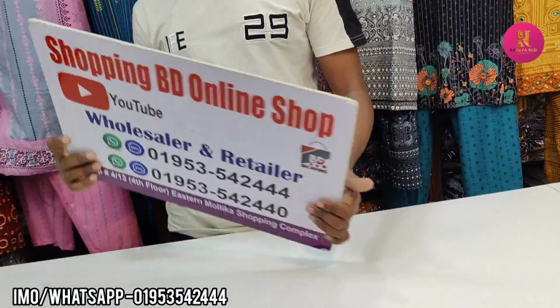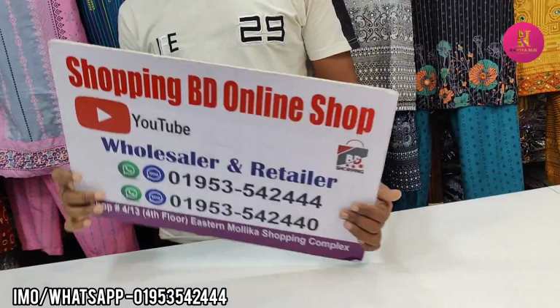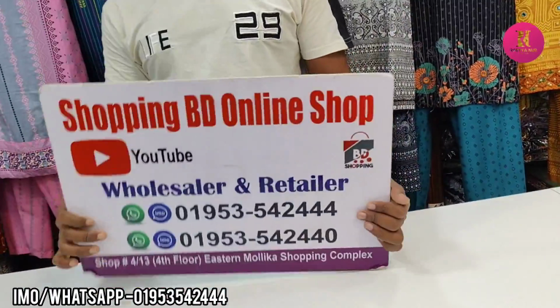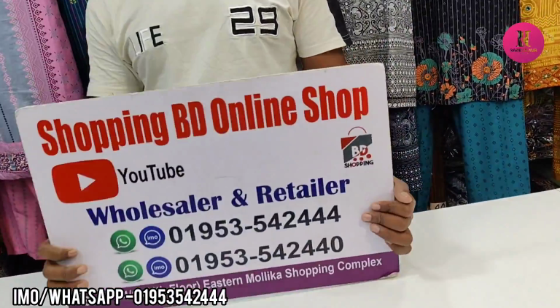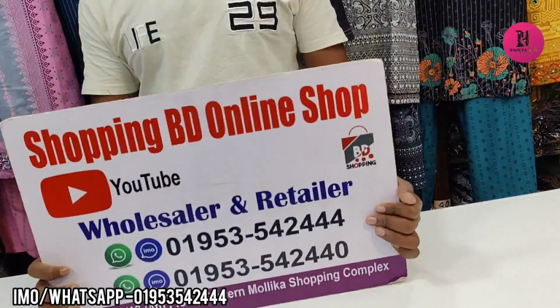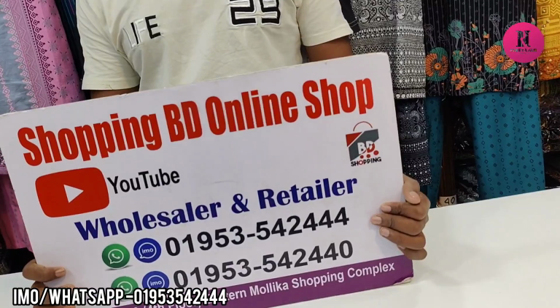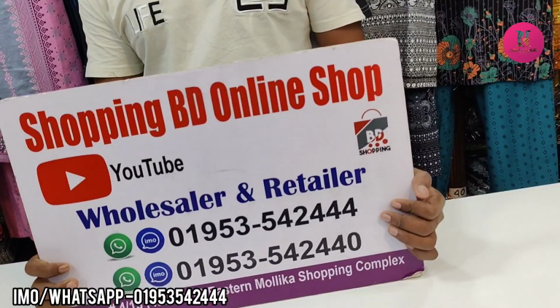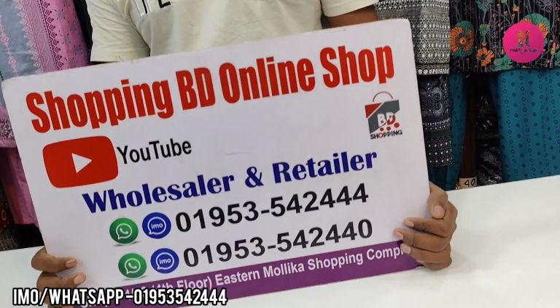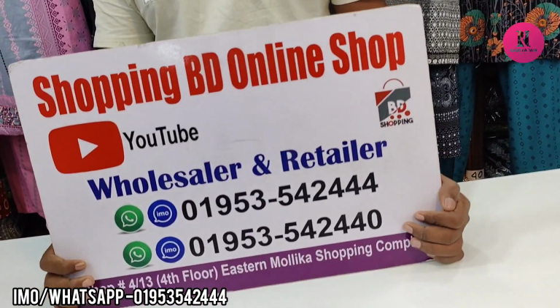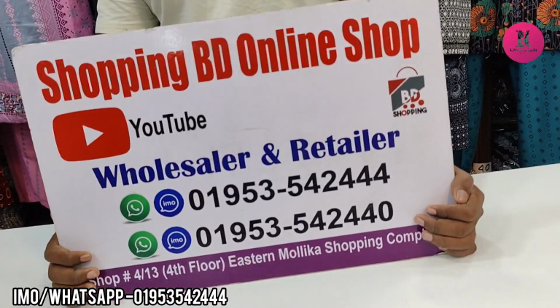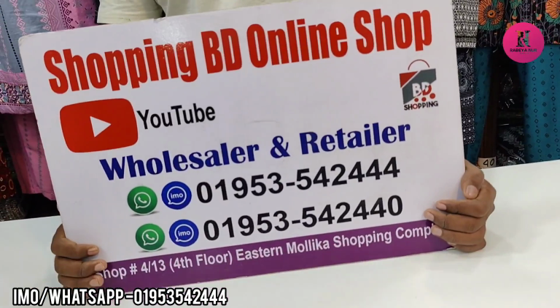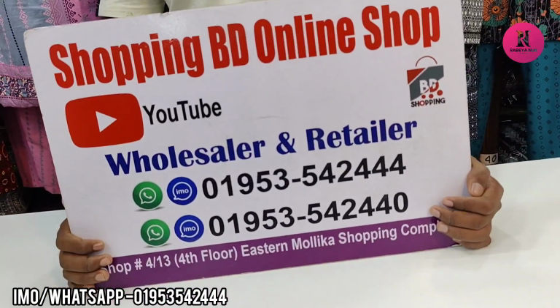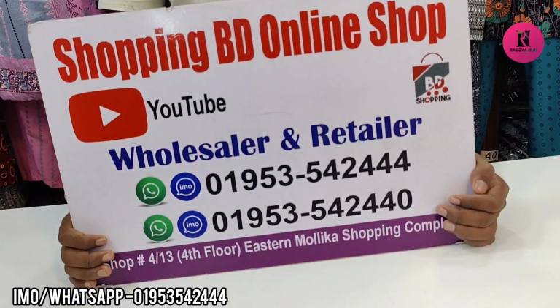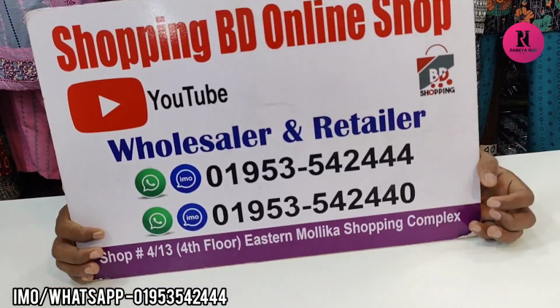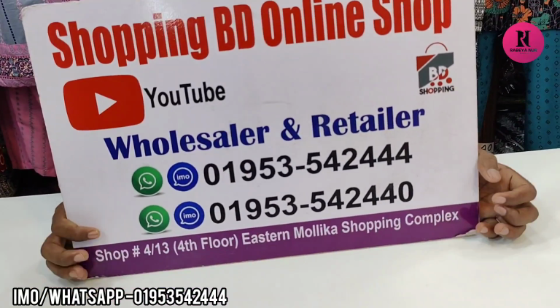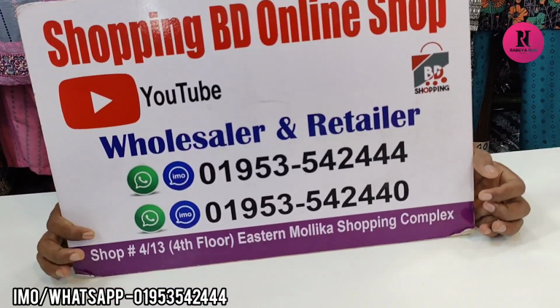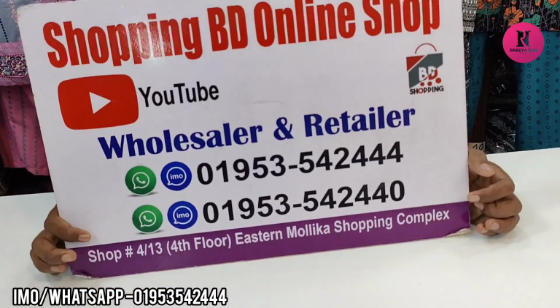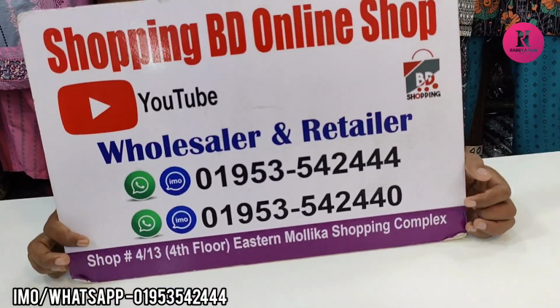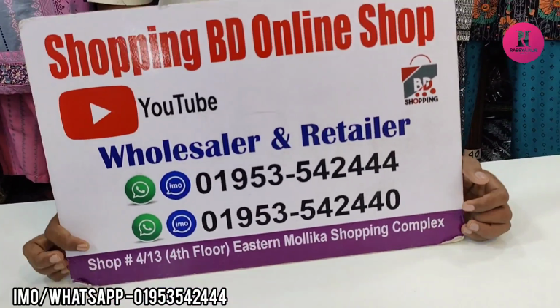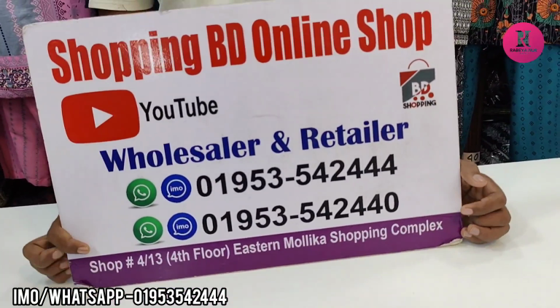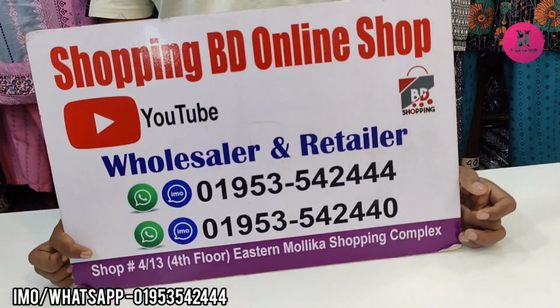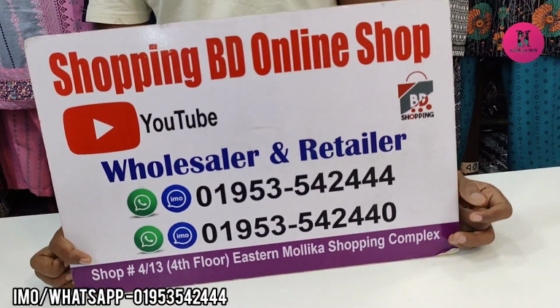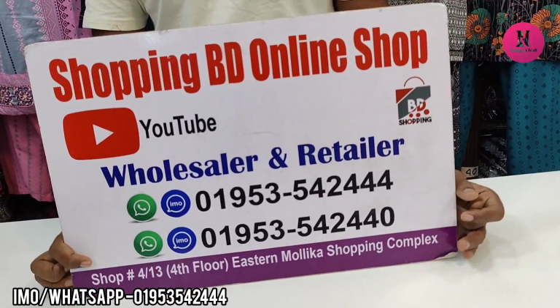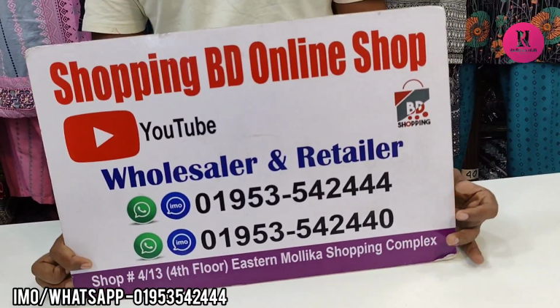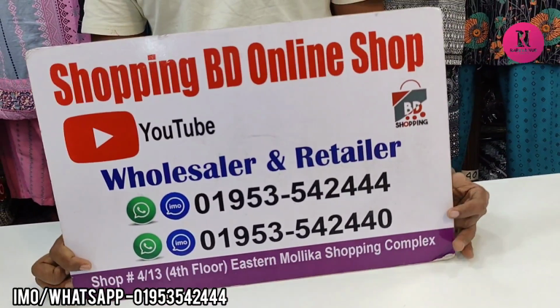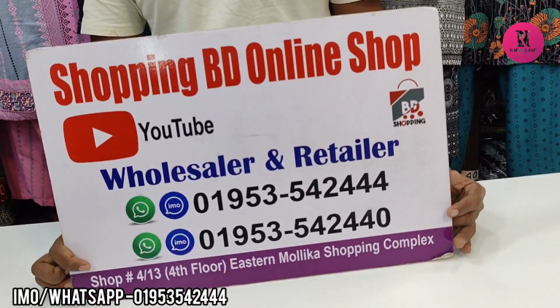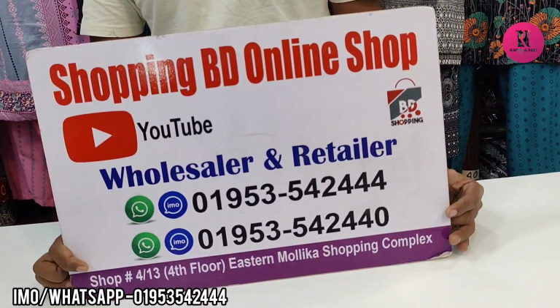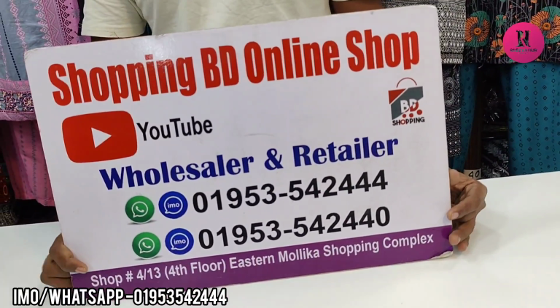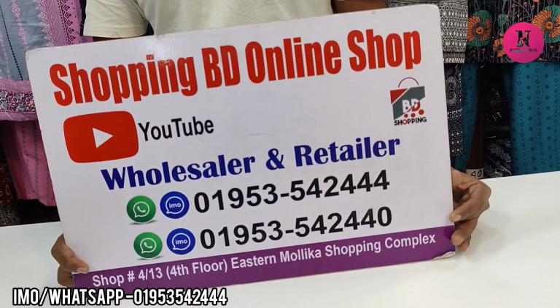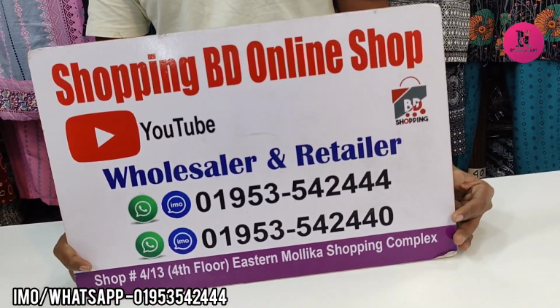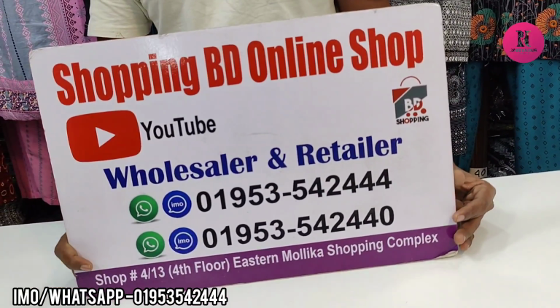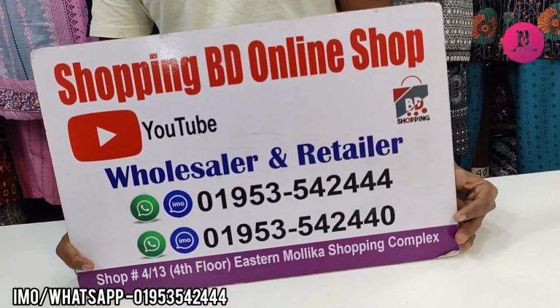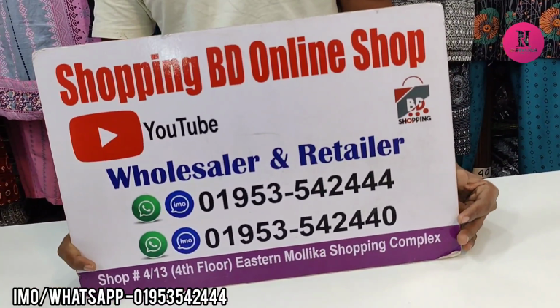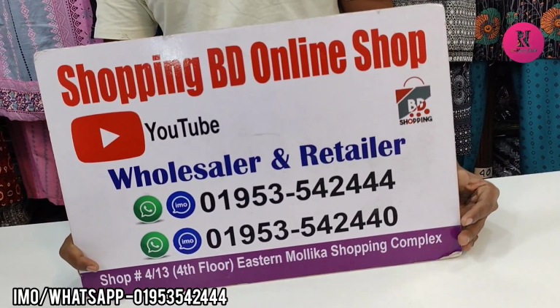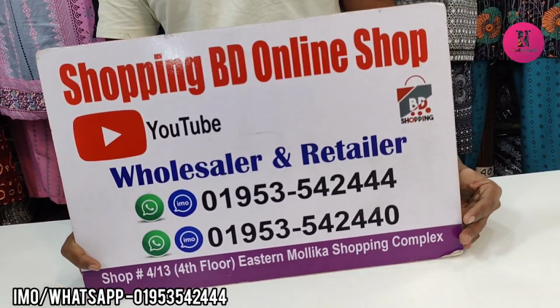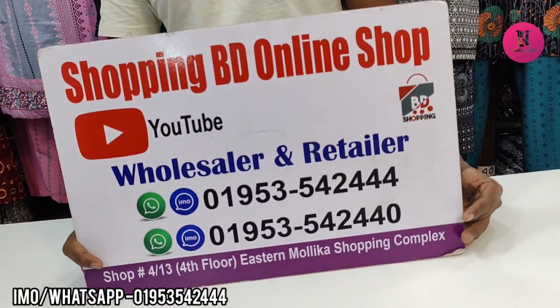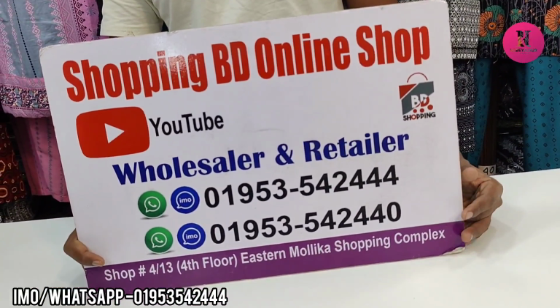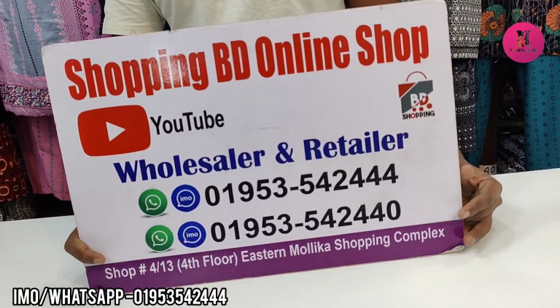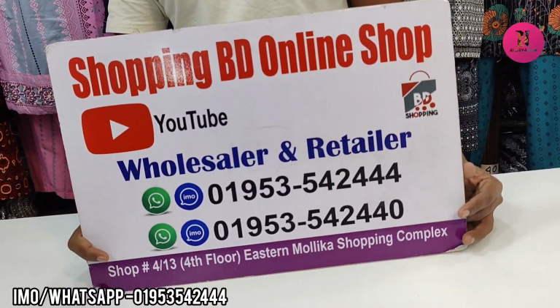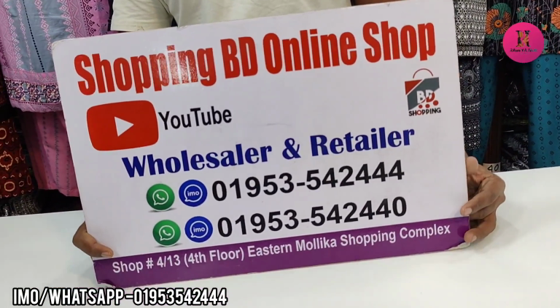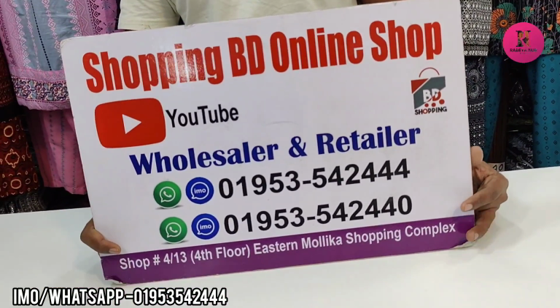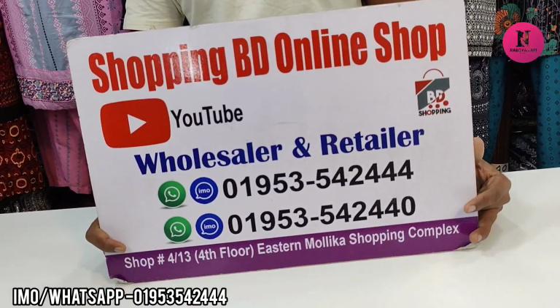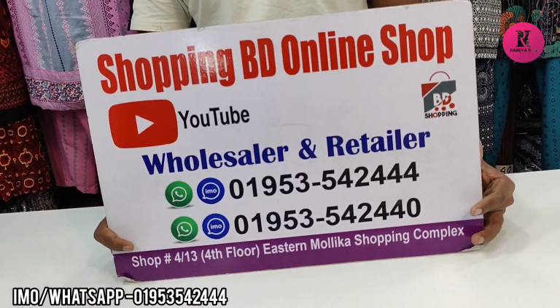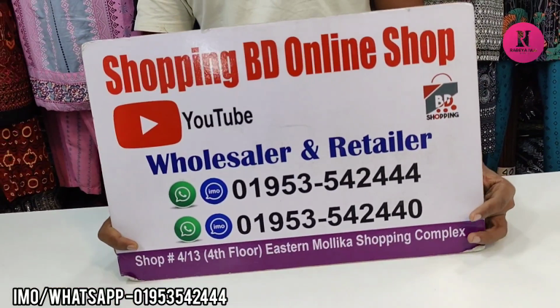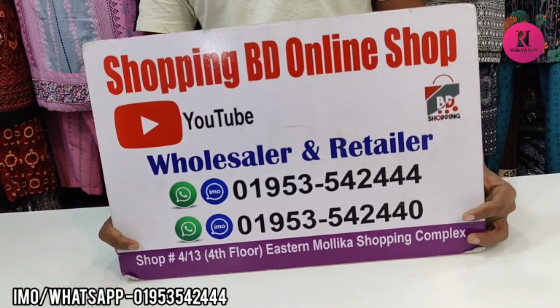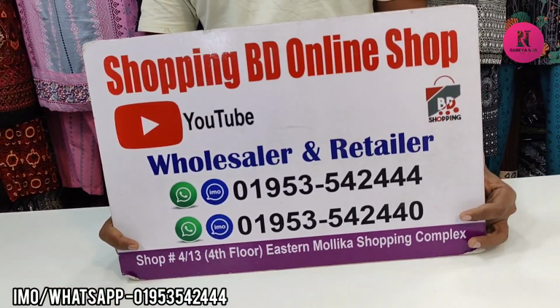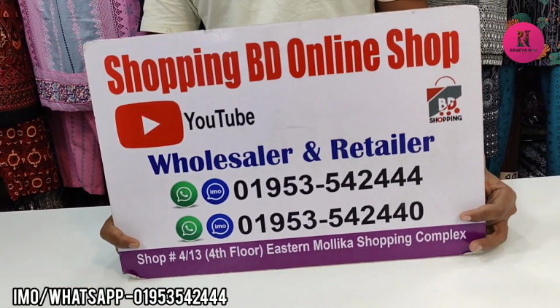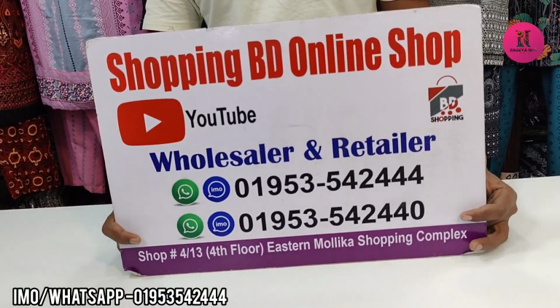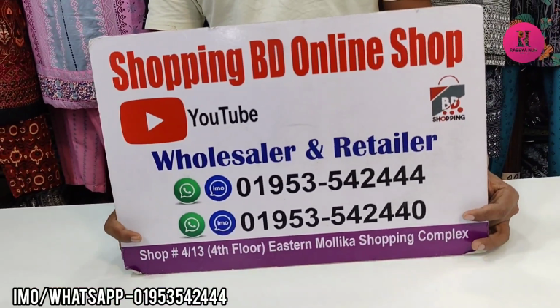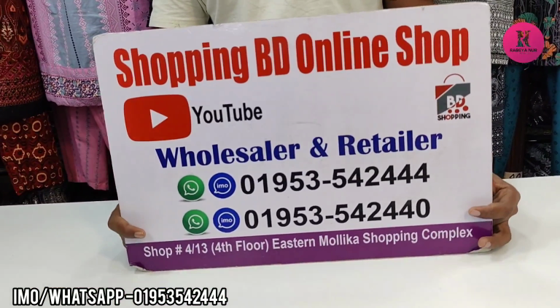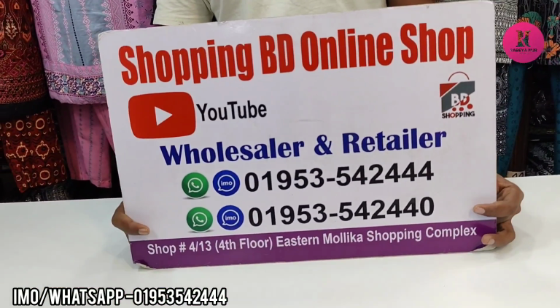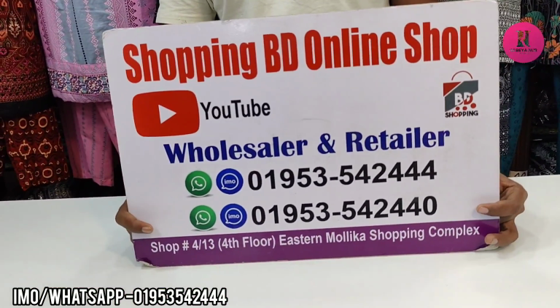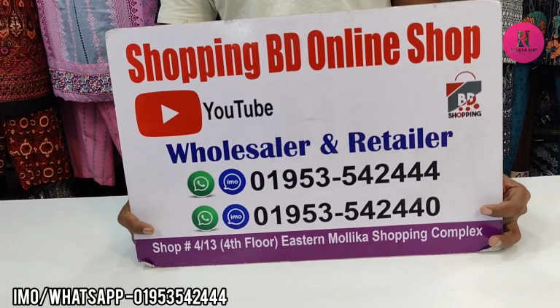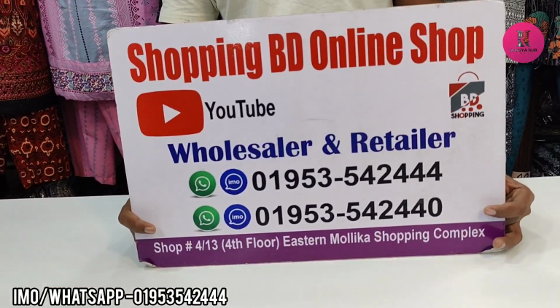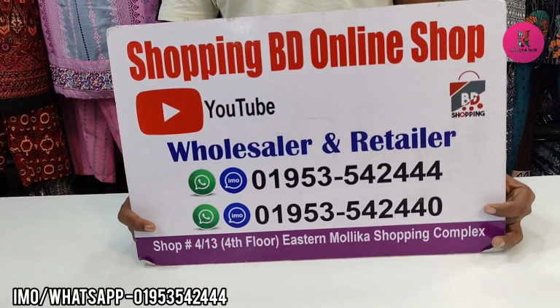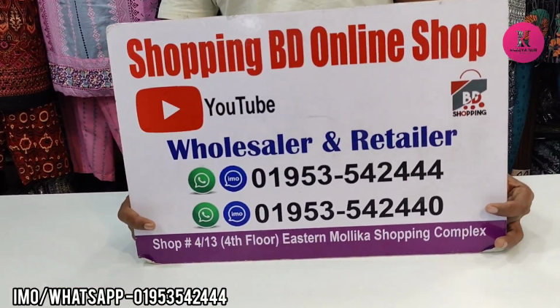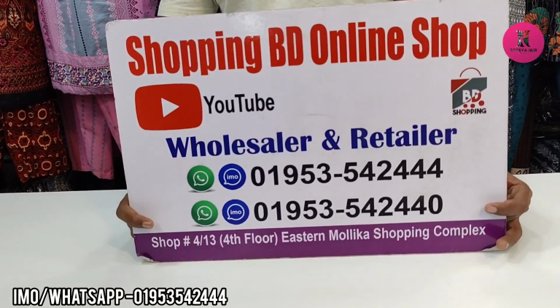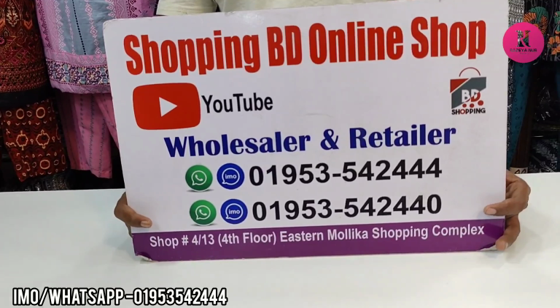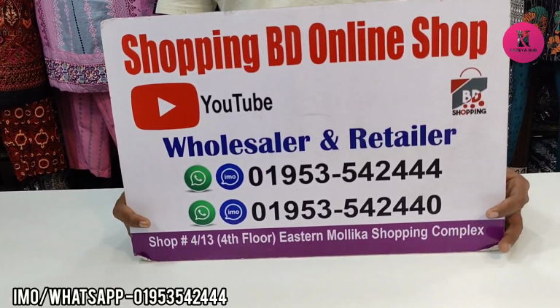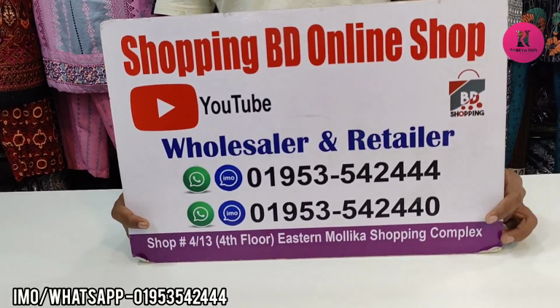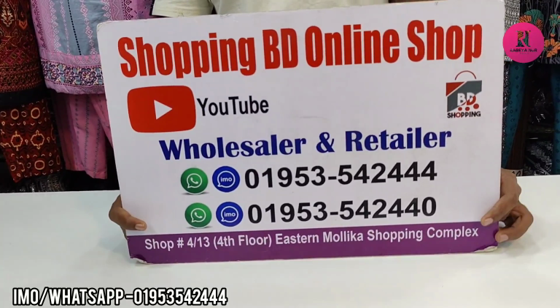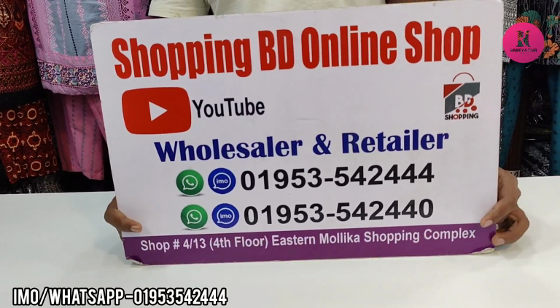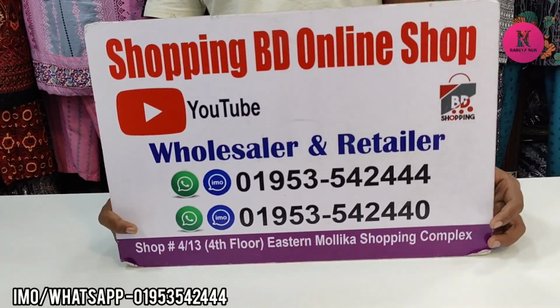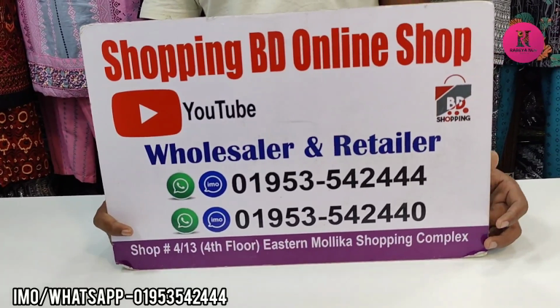I am going to show you the screen. I am going to show you wholesale and retail. Good evening.